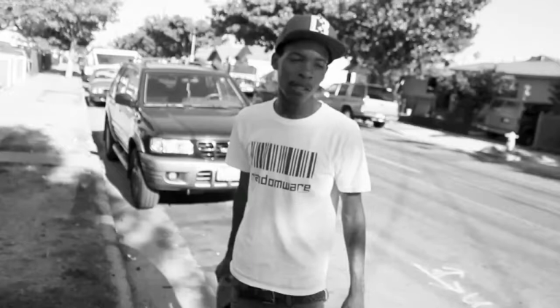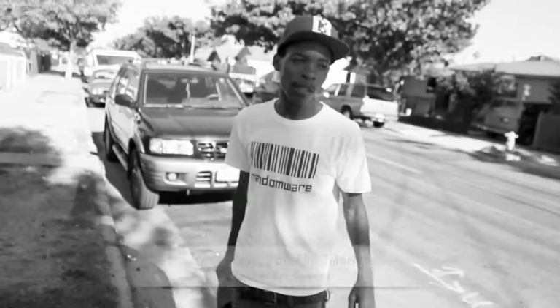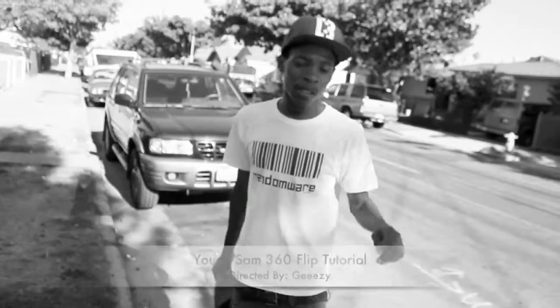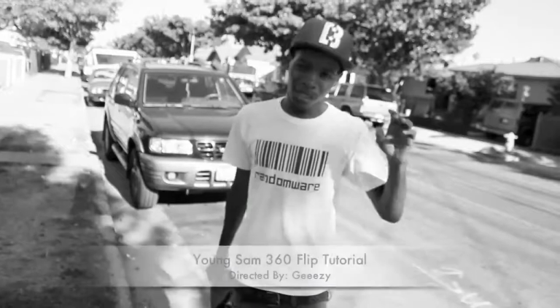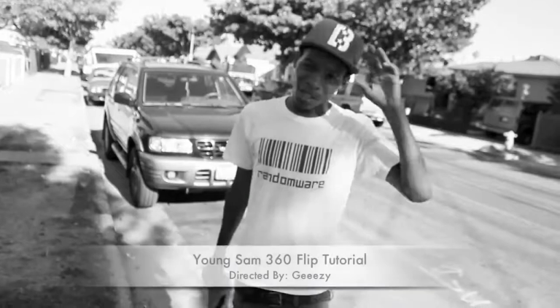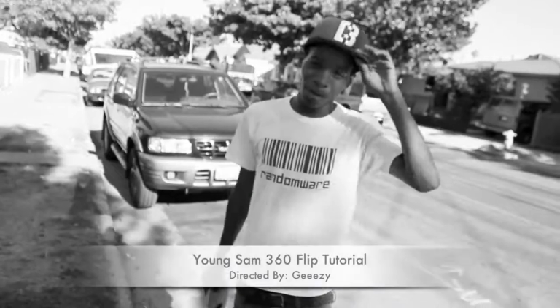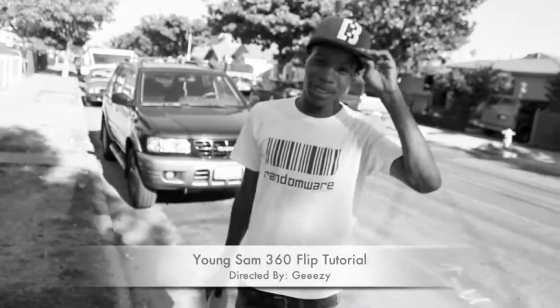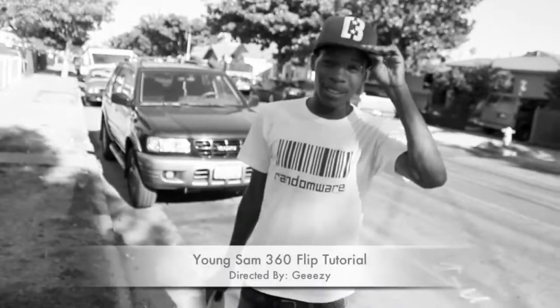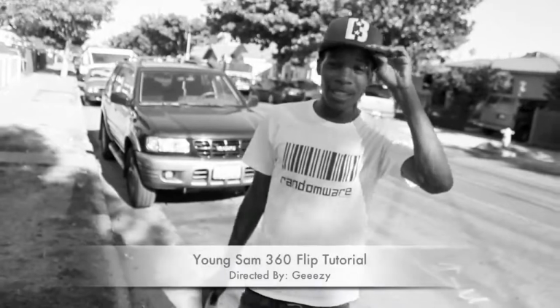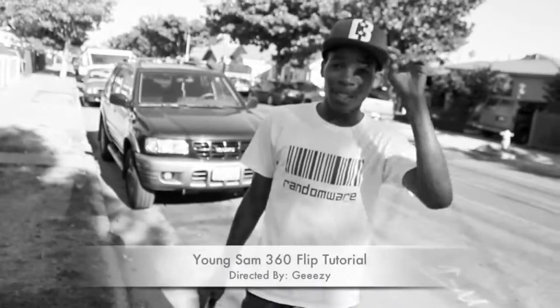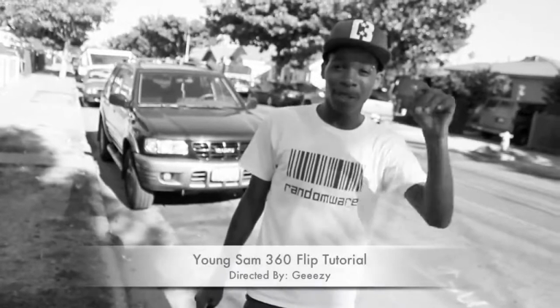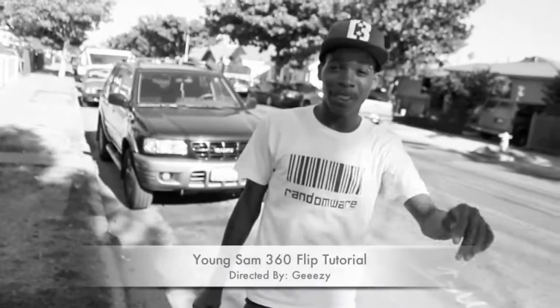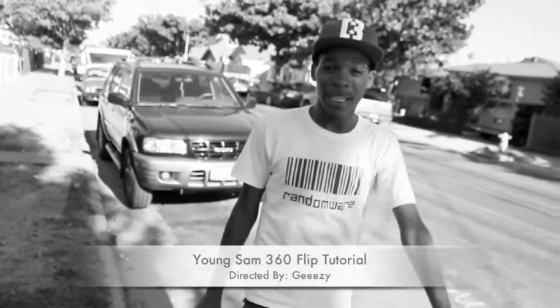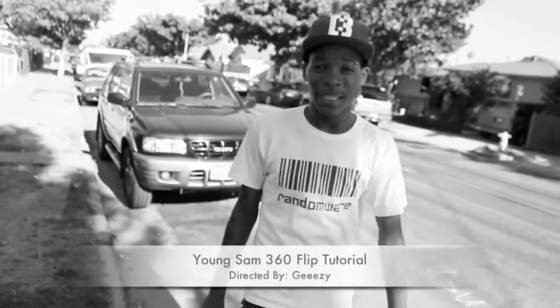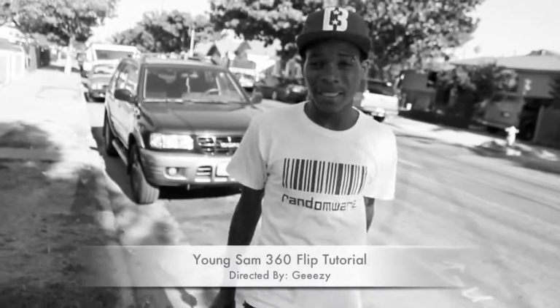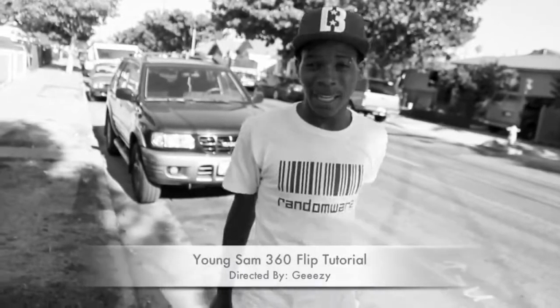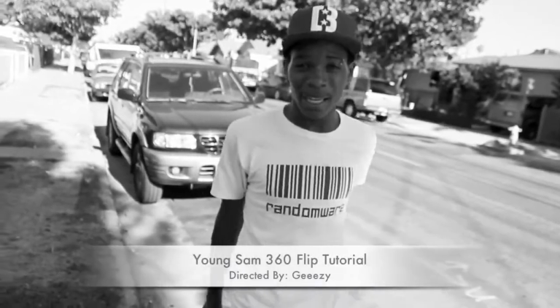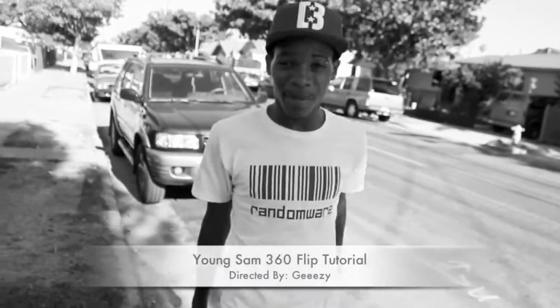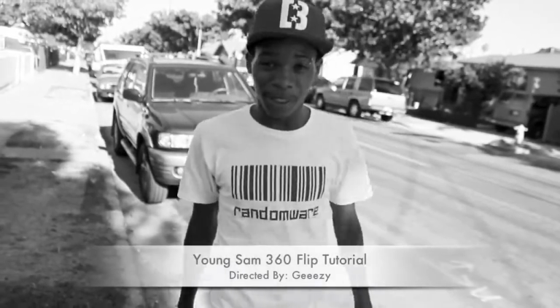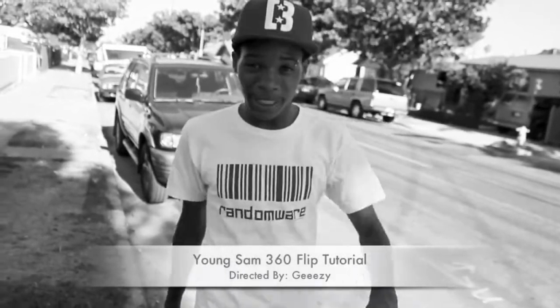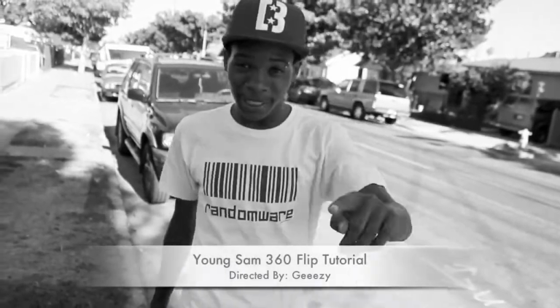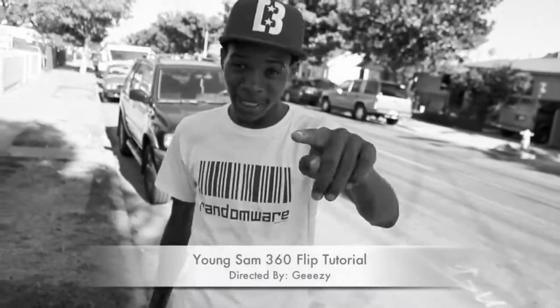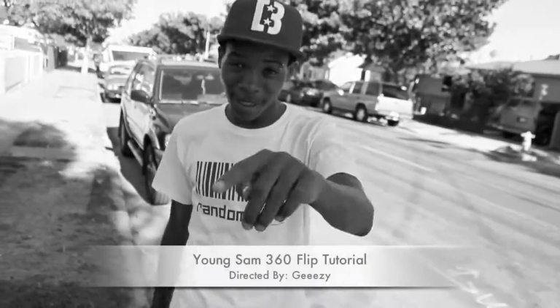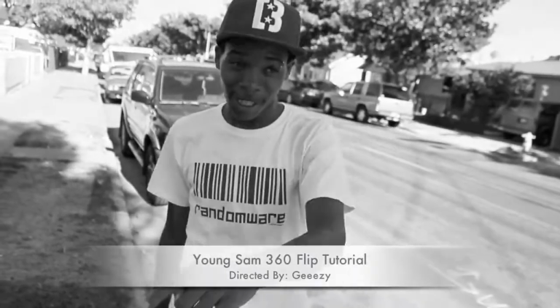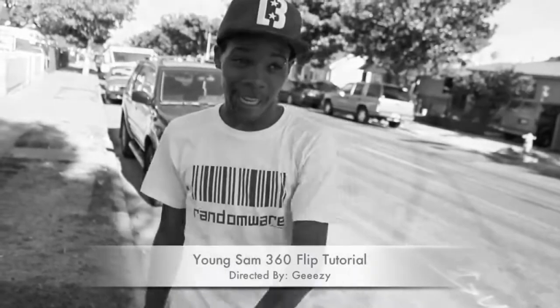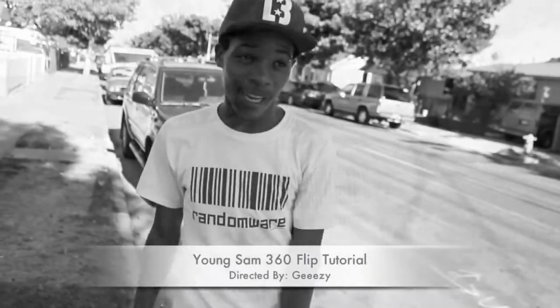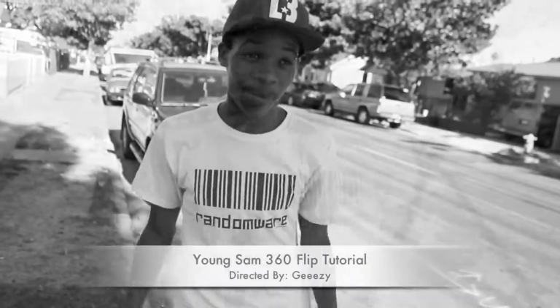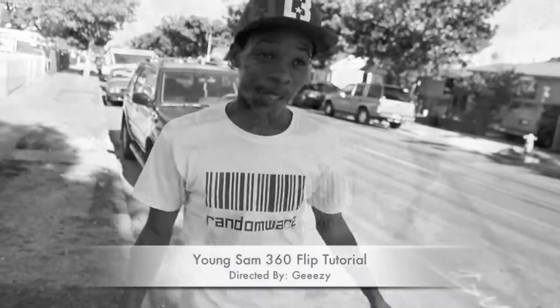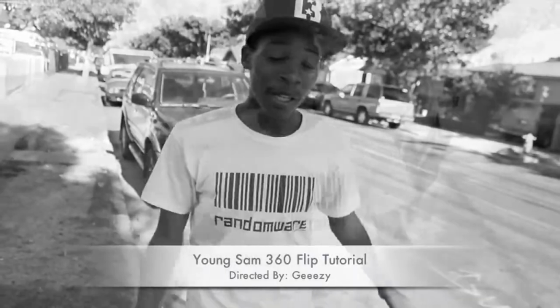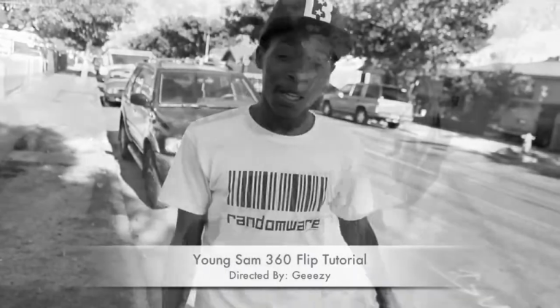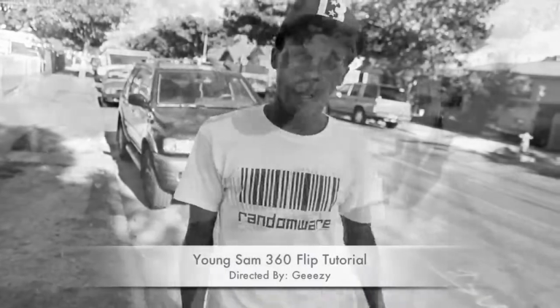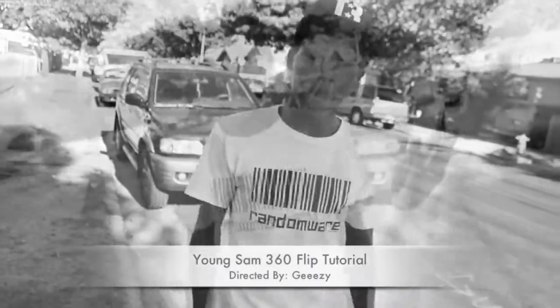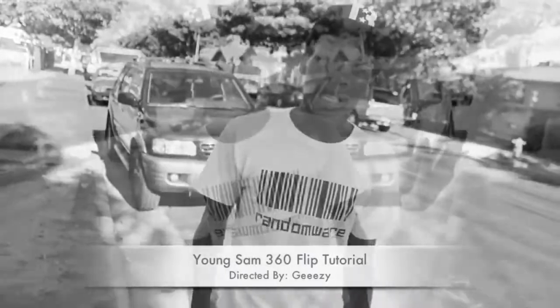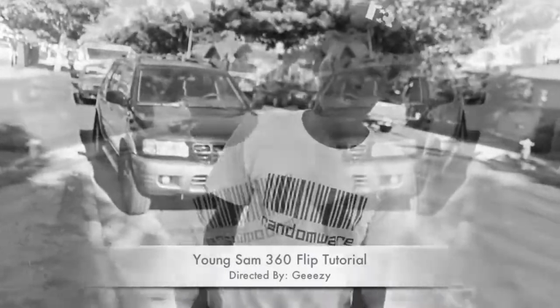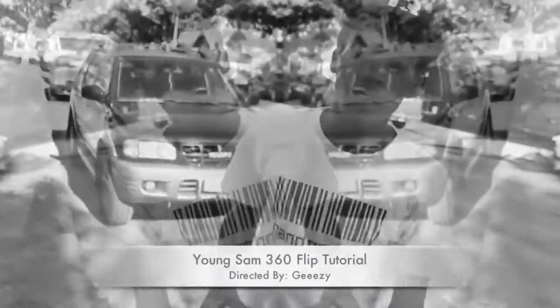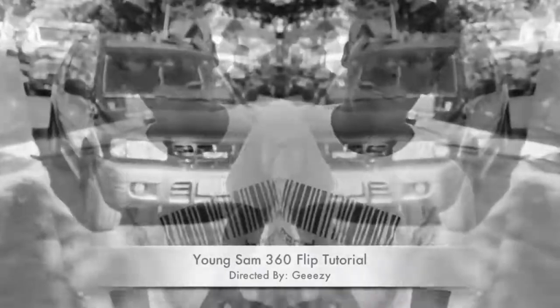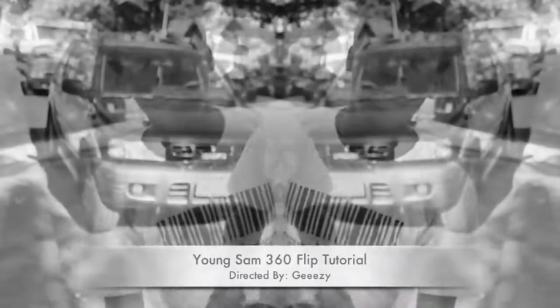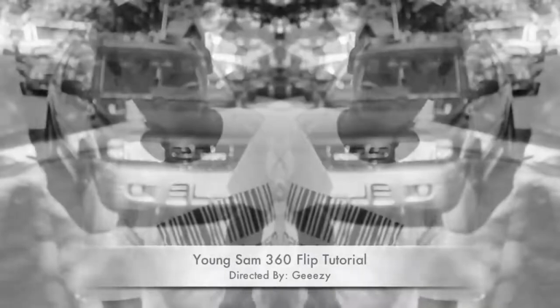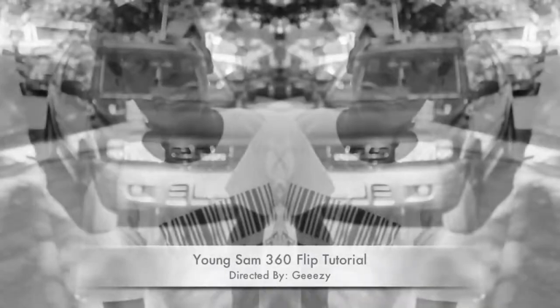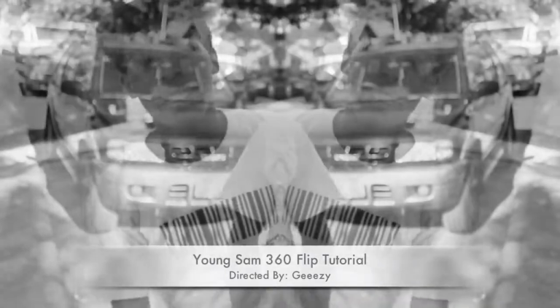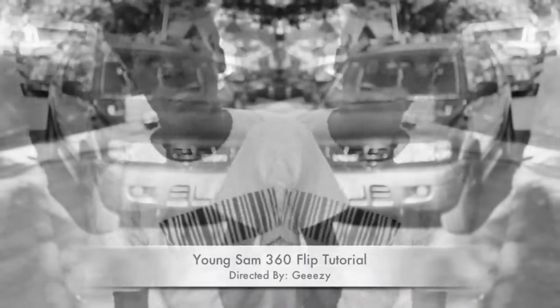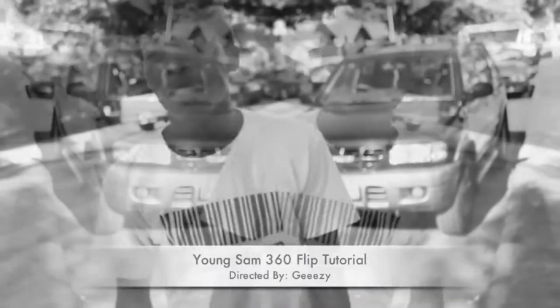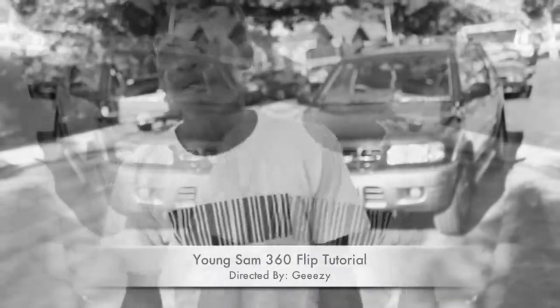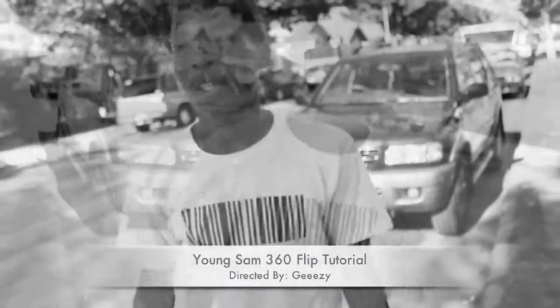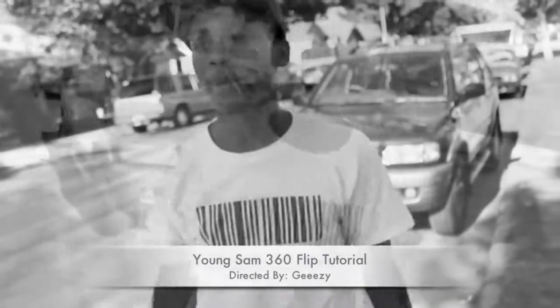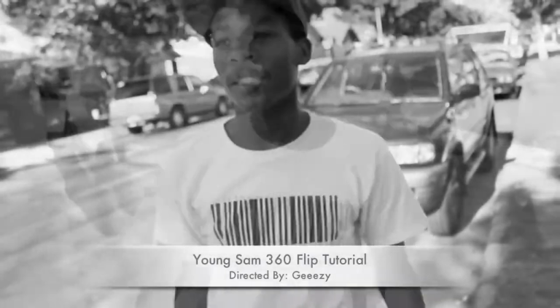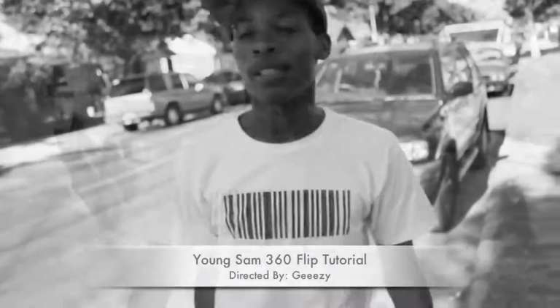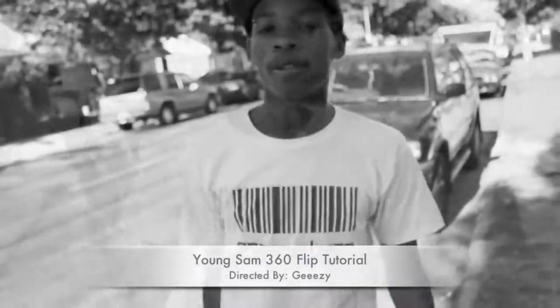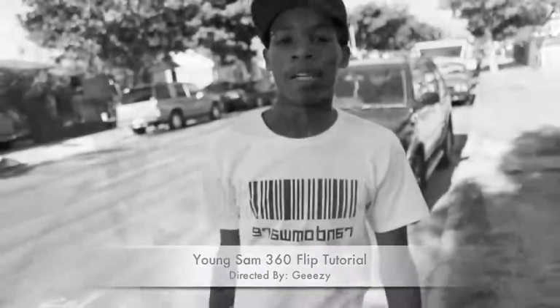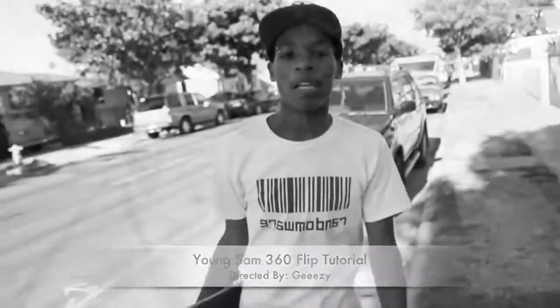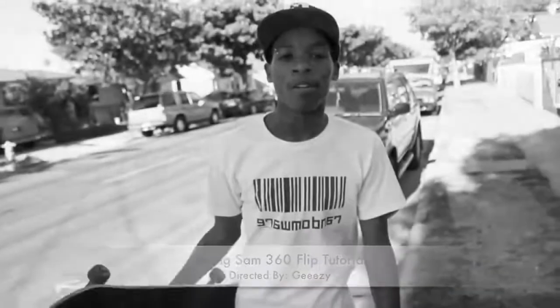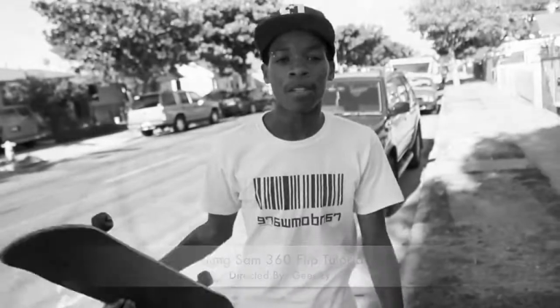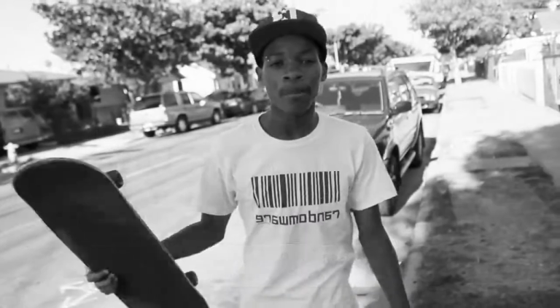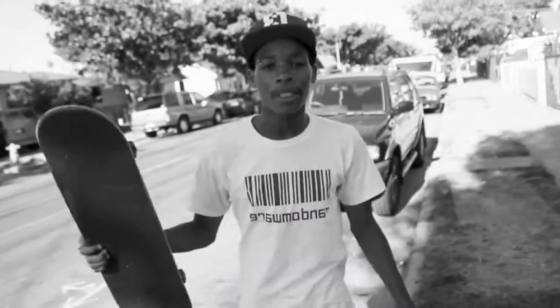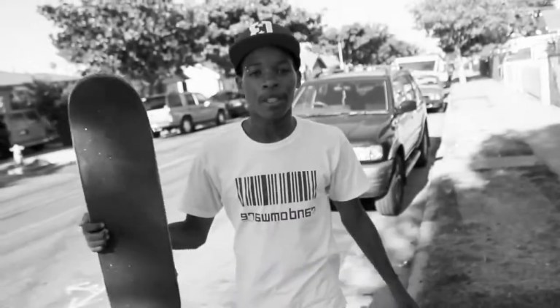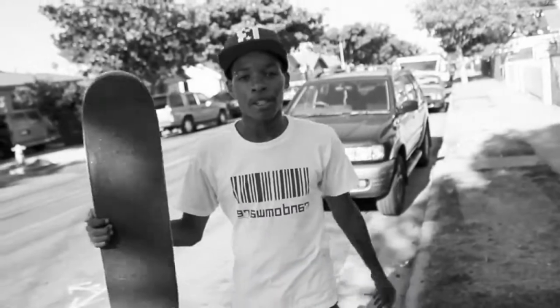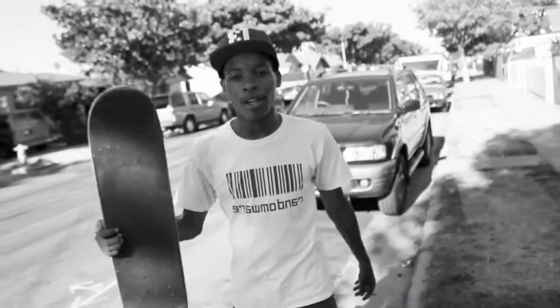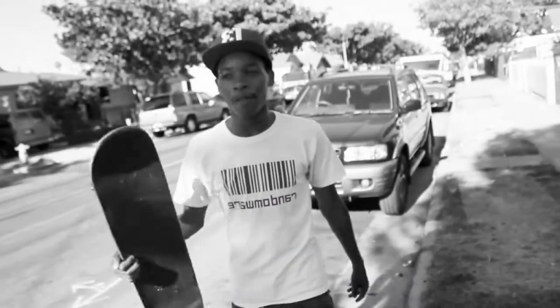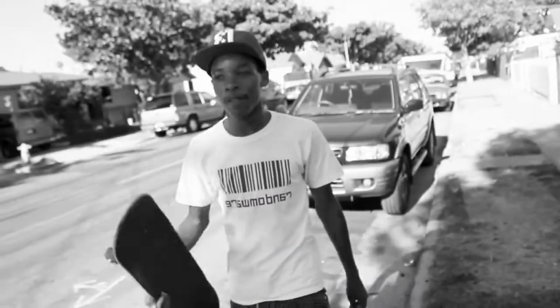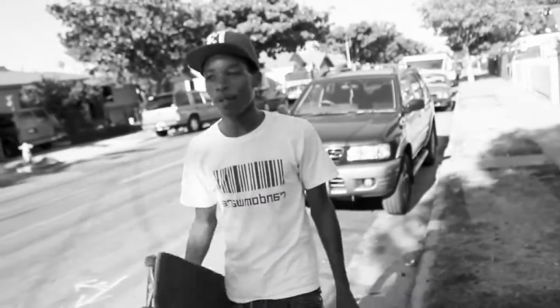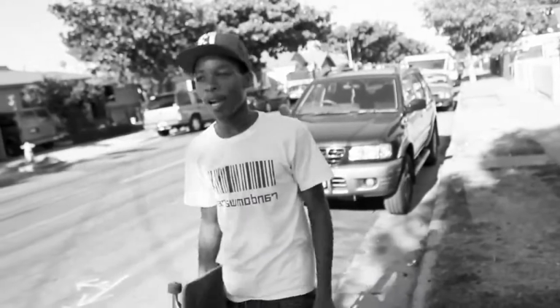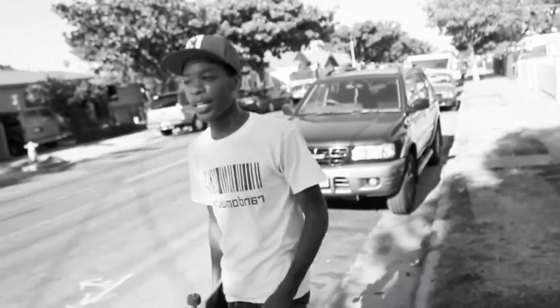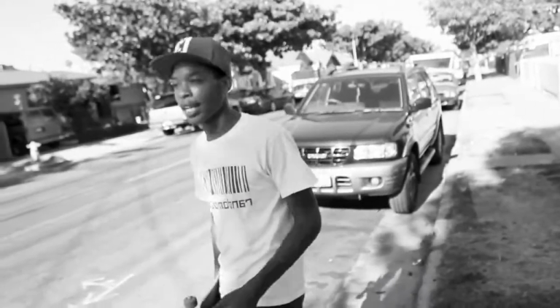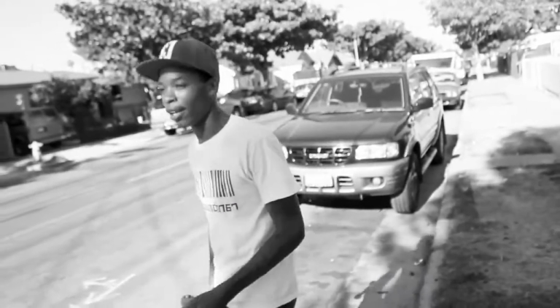Yo, what's the deal? It's Young Sam Jeezy on the camera, about to give y'all a 360 flip tutorial. I'm going to show y'all a few right now.